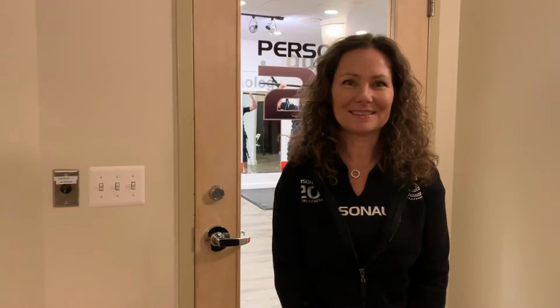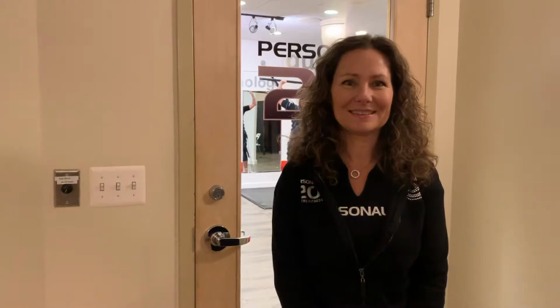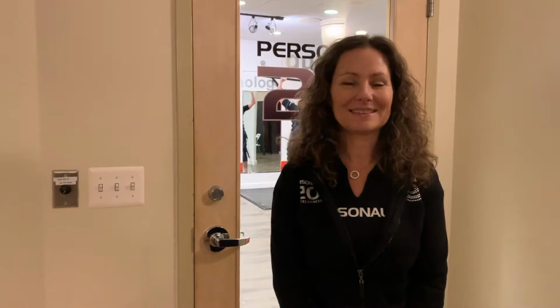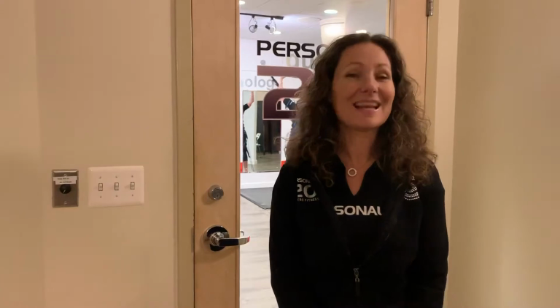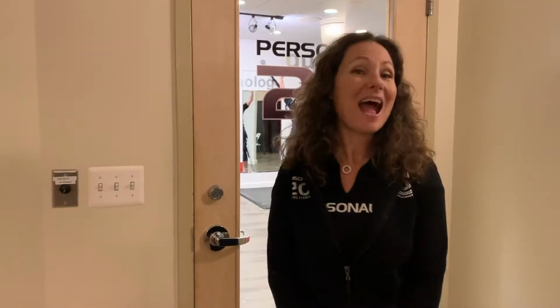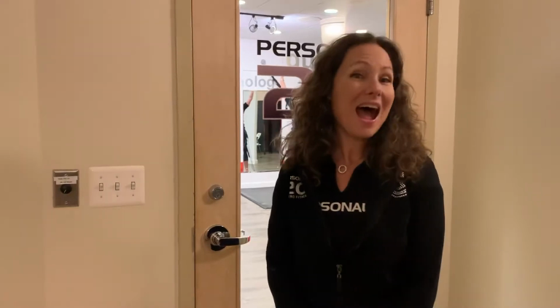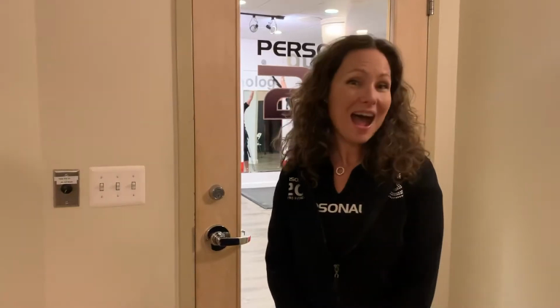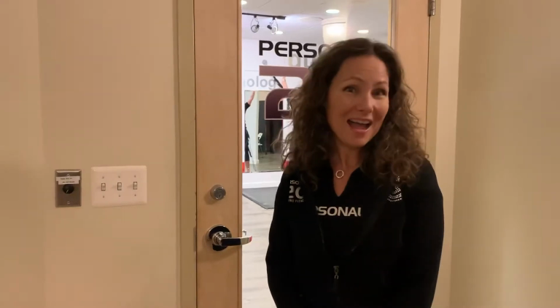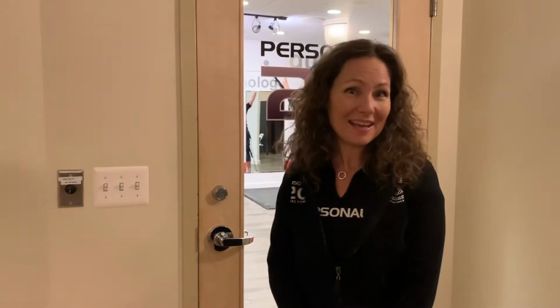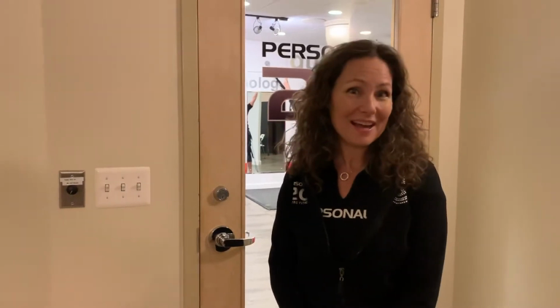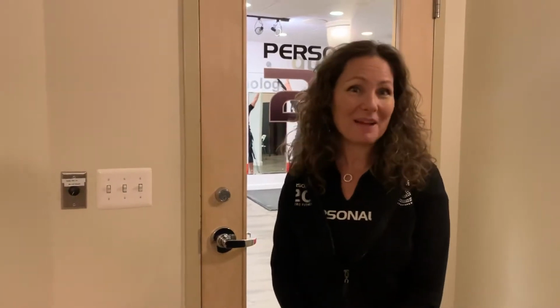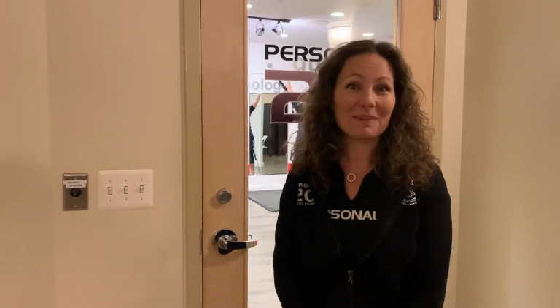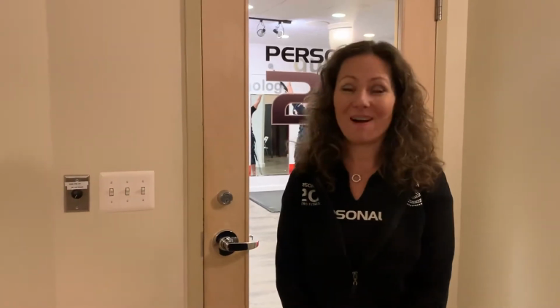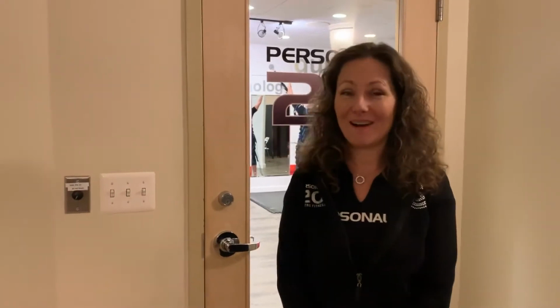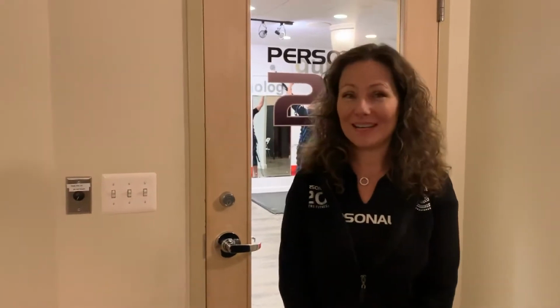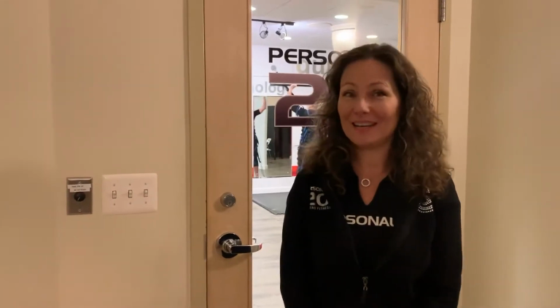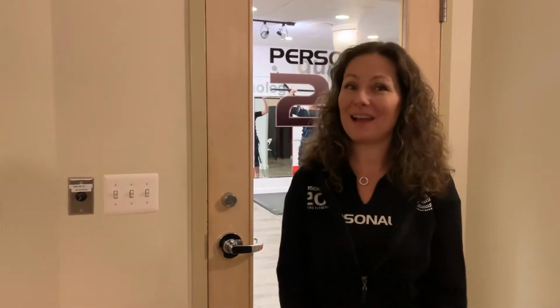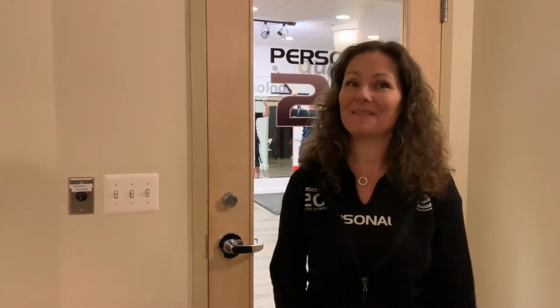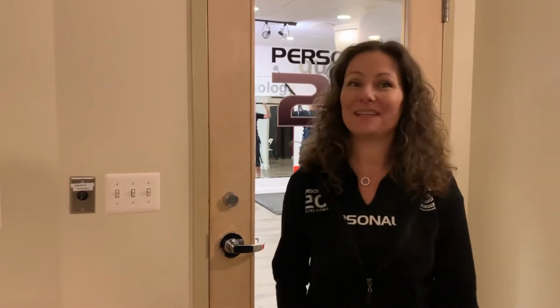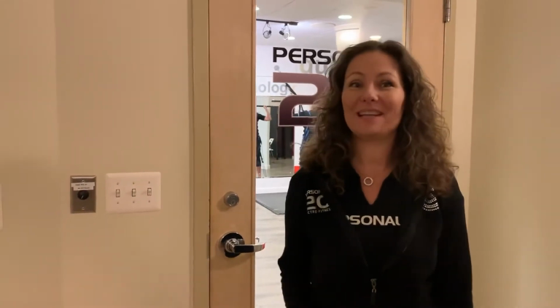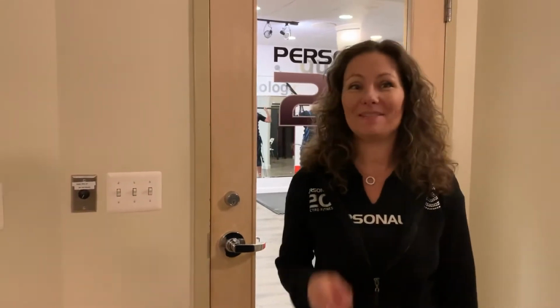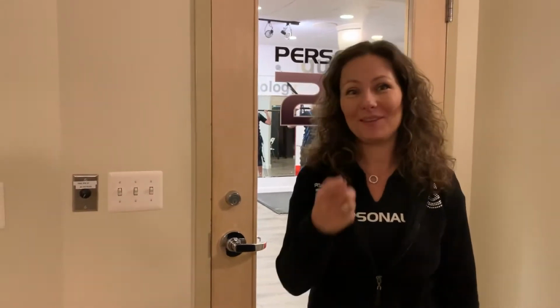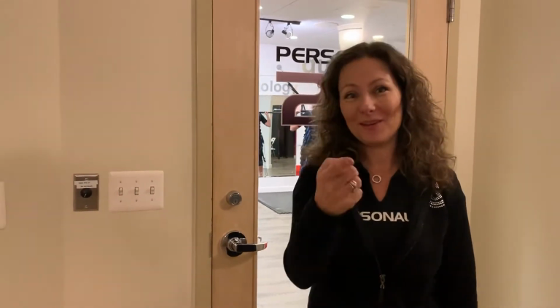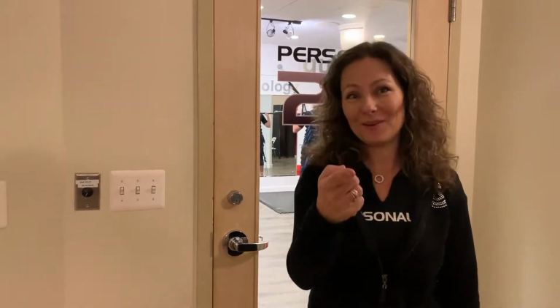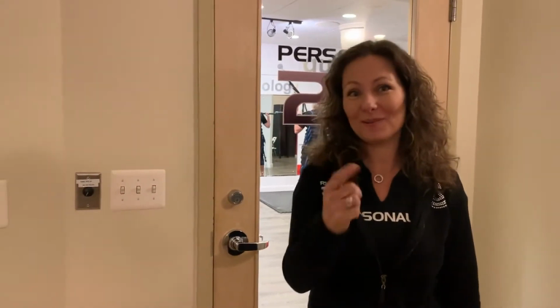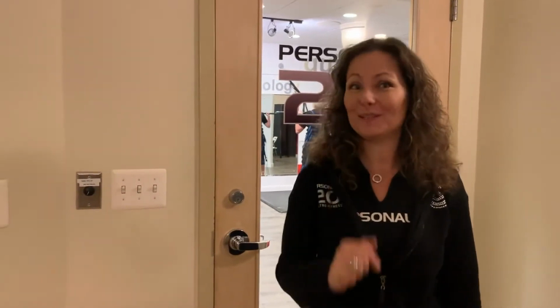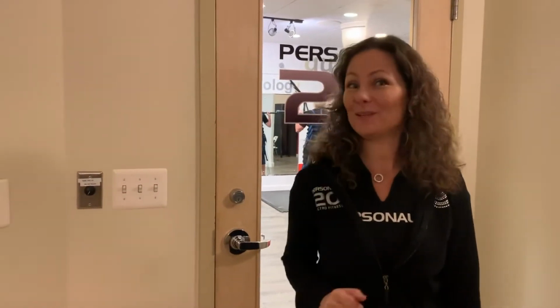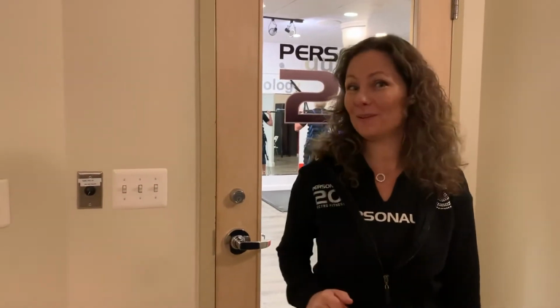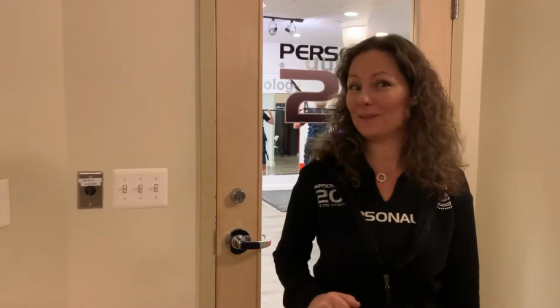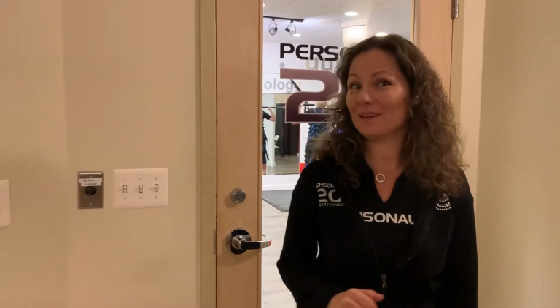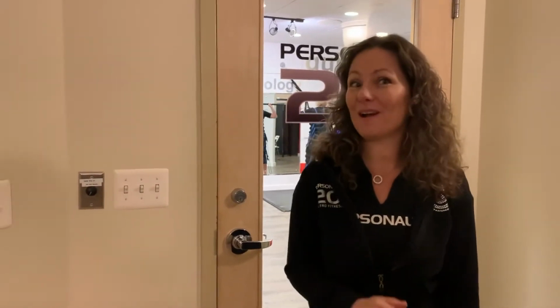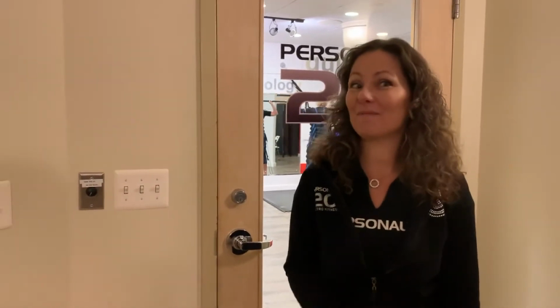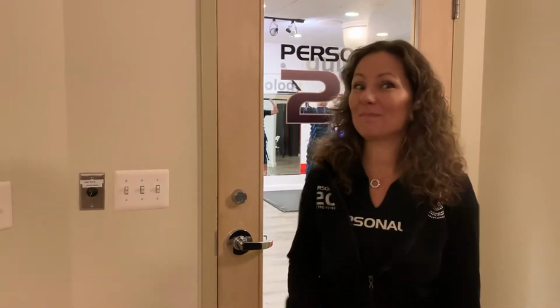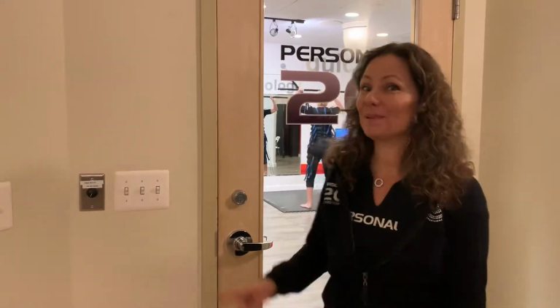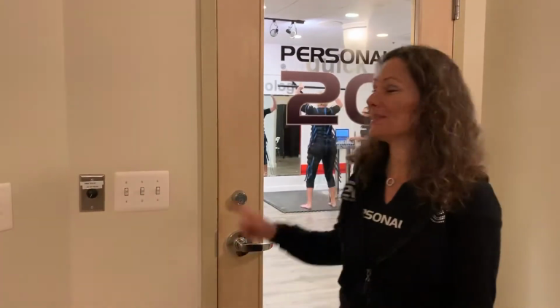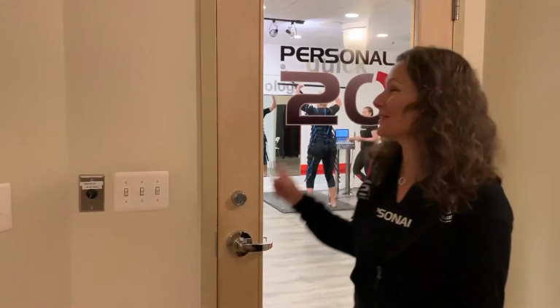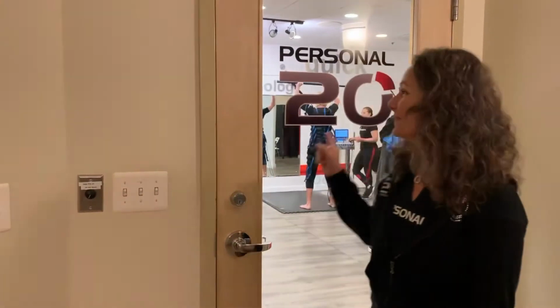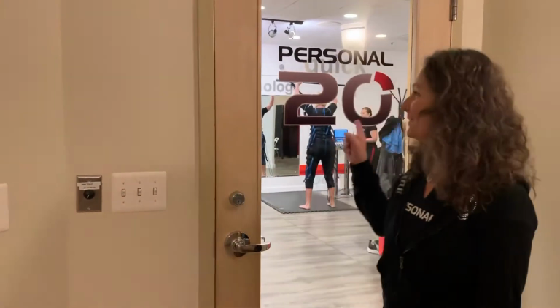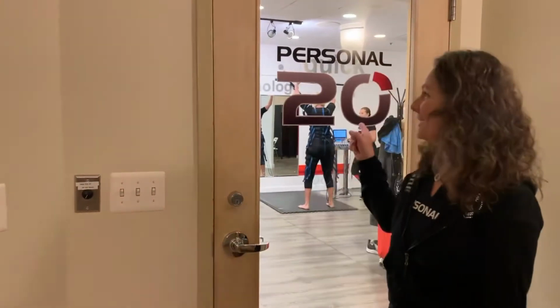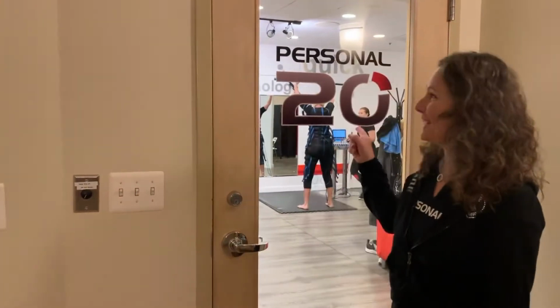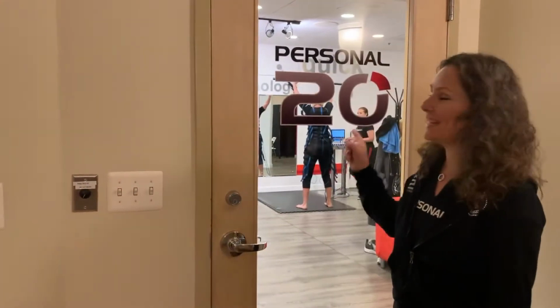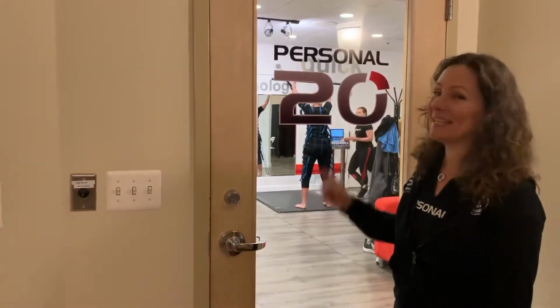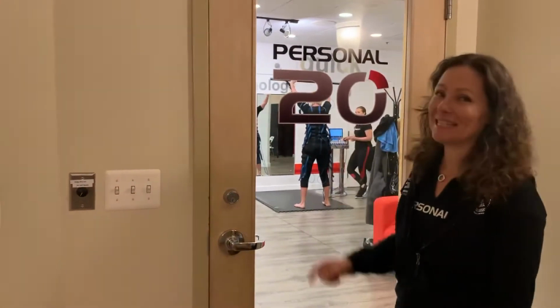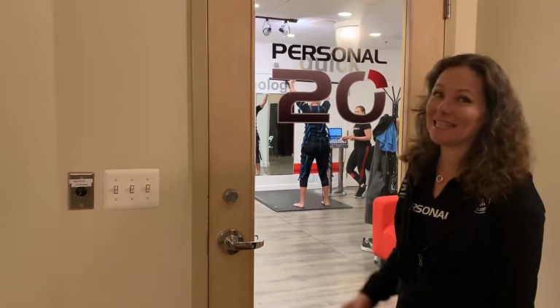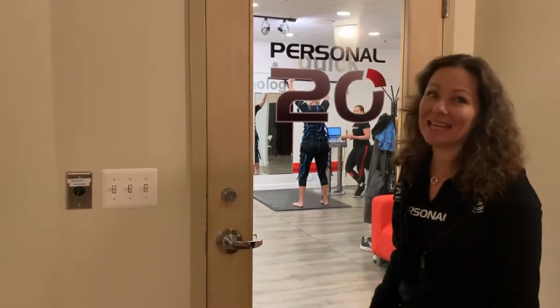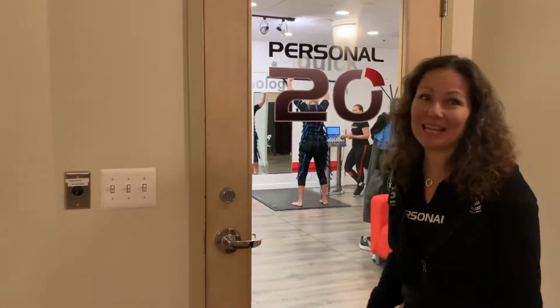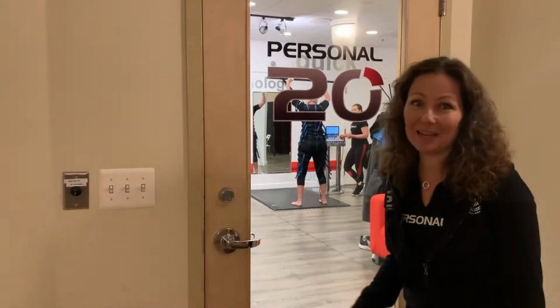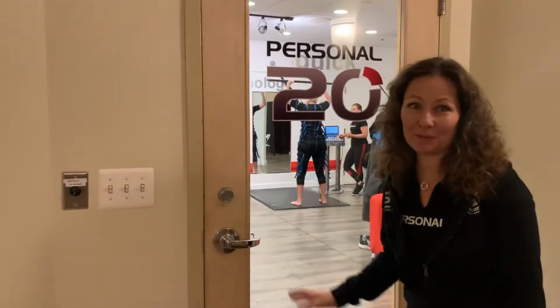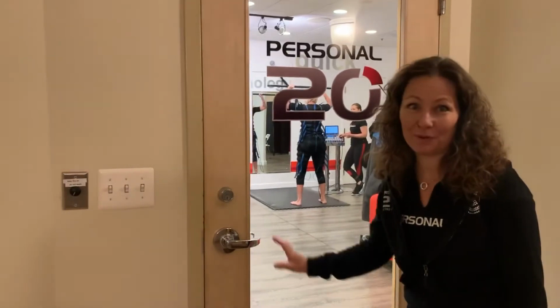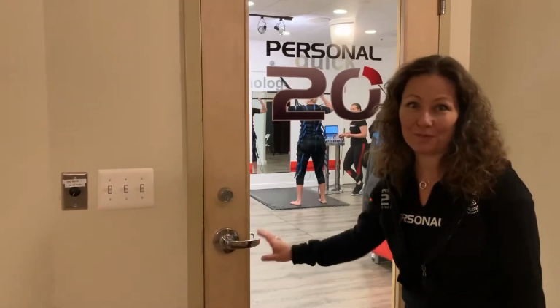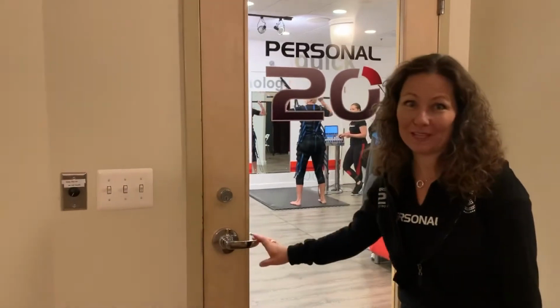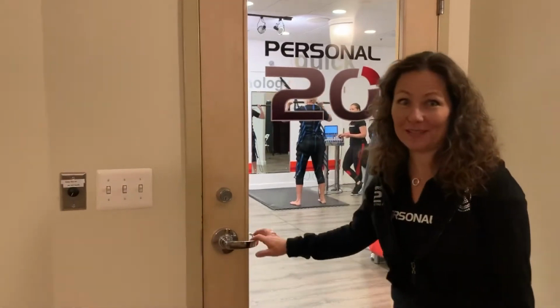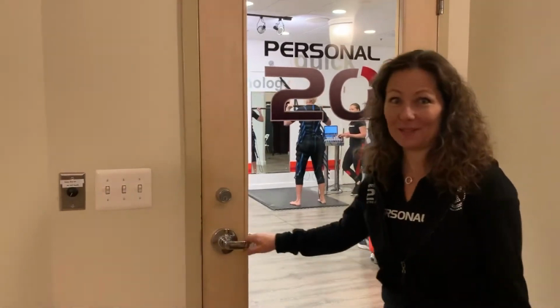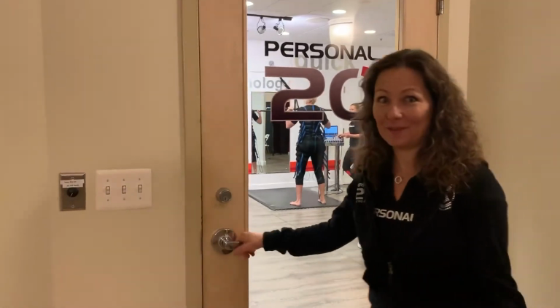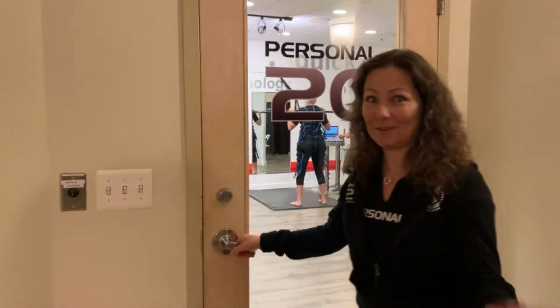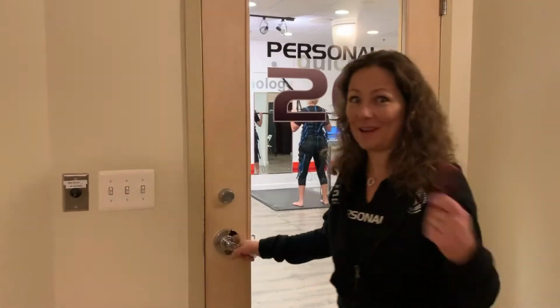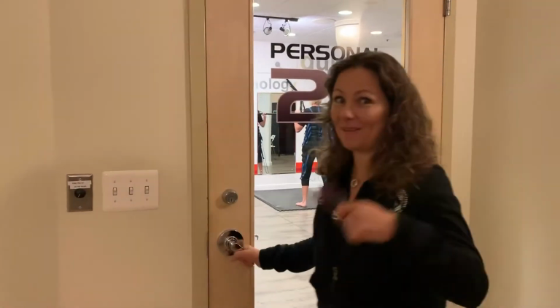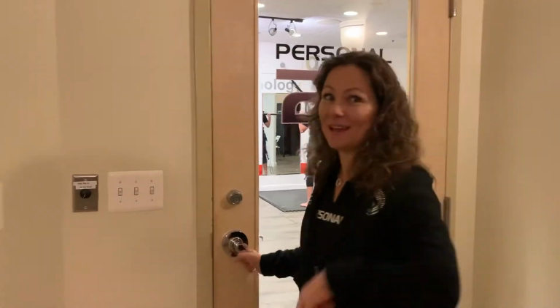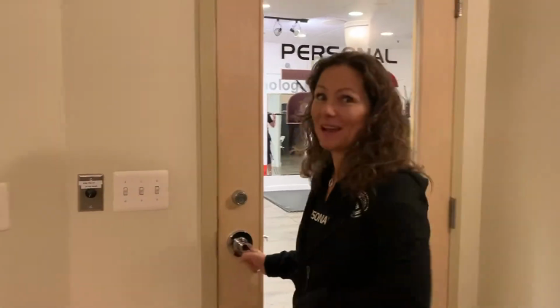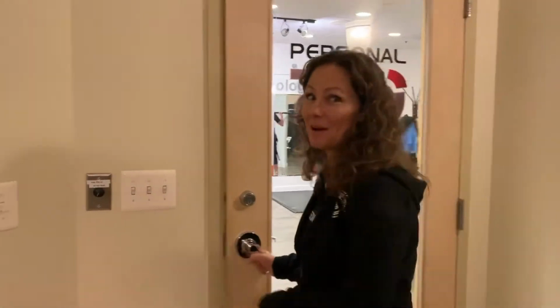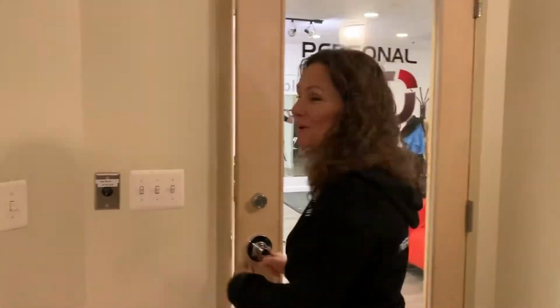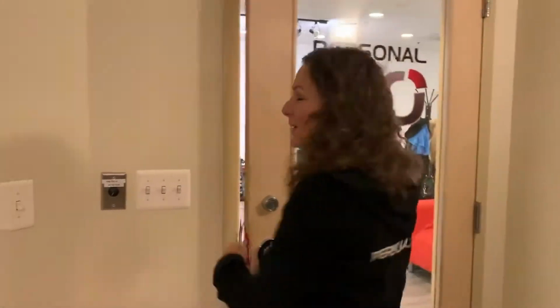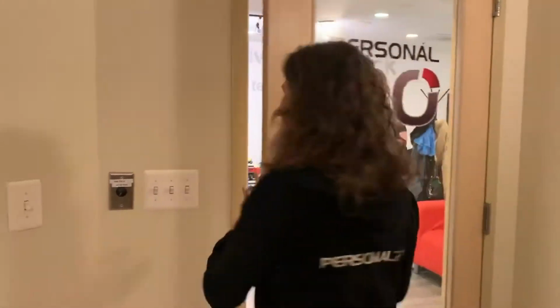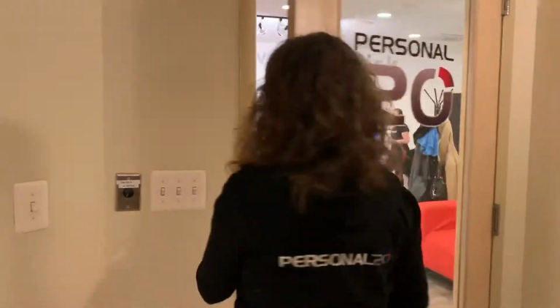Hi, I'm Connie and I want to give you a tour of Personal 20. It's the Electro Fitness Studio. Come on in.